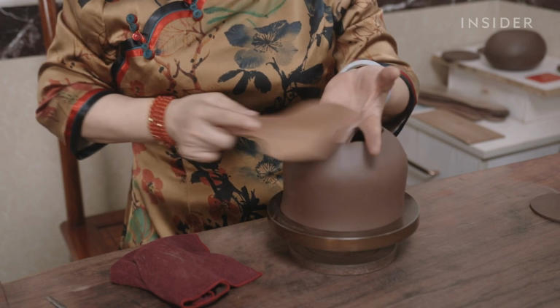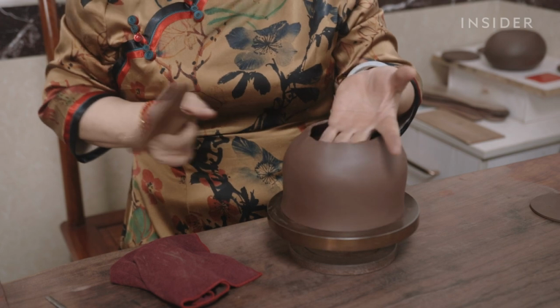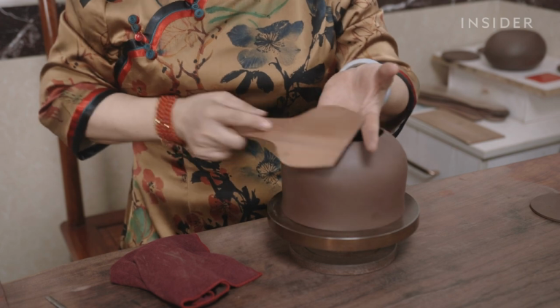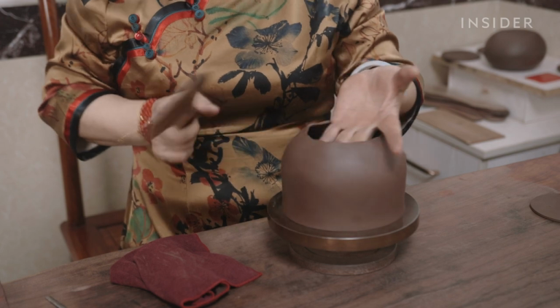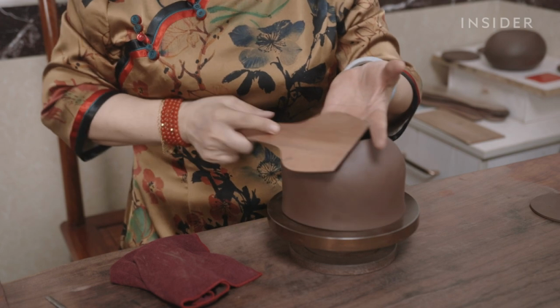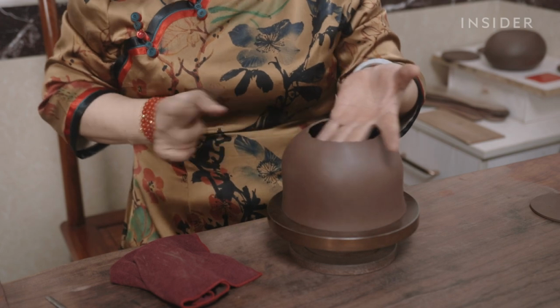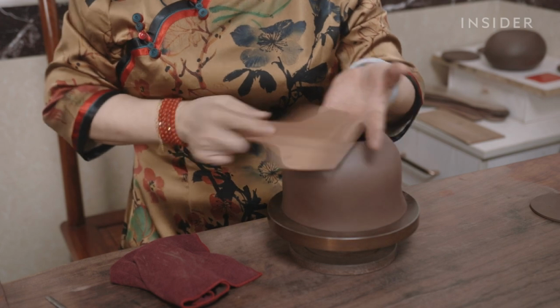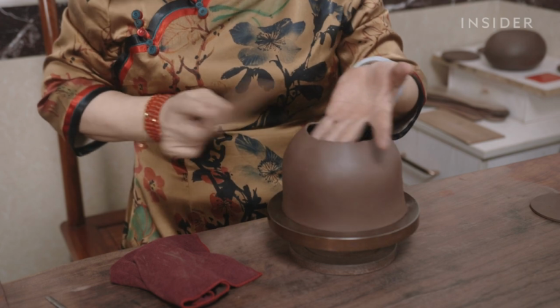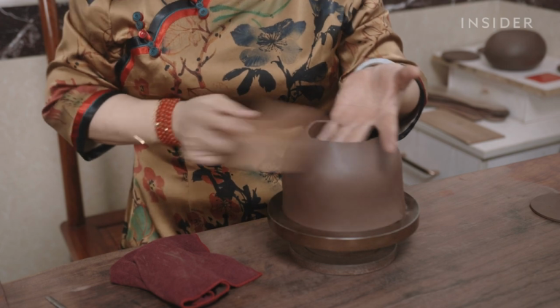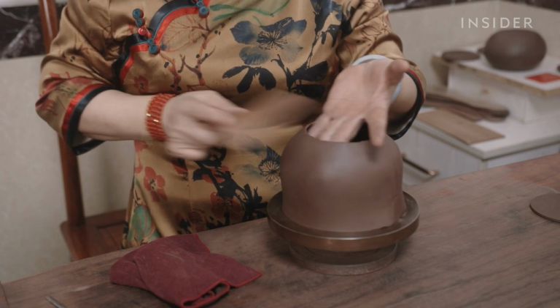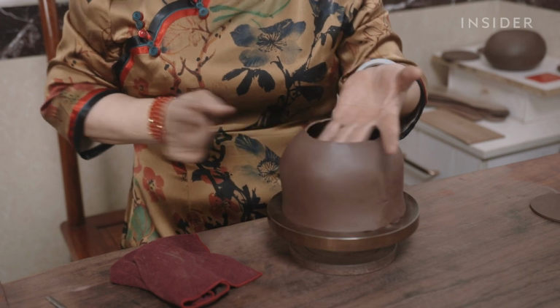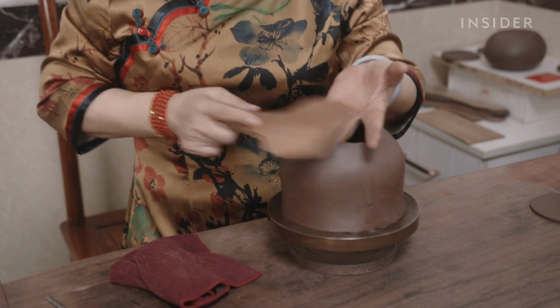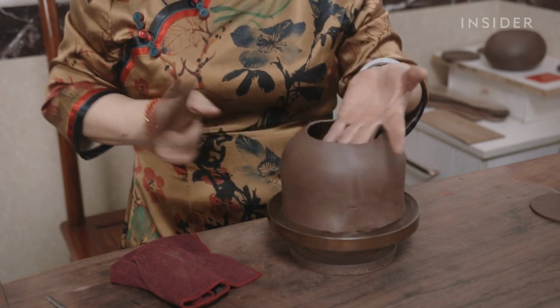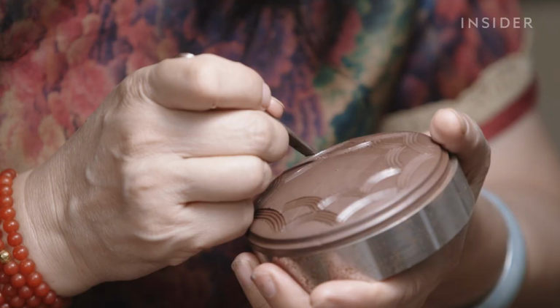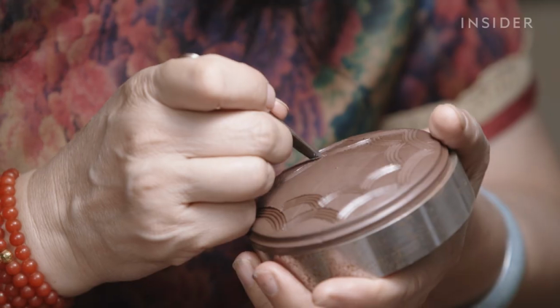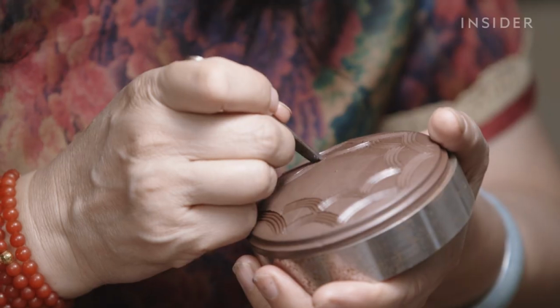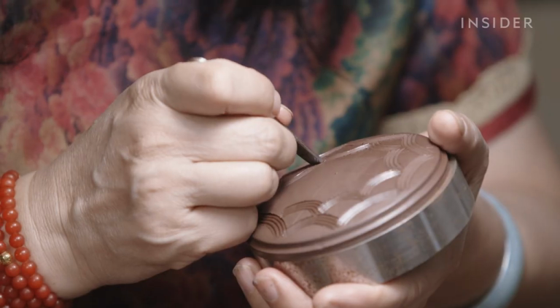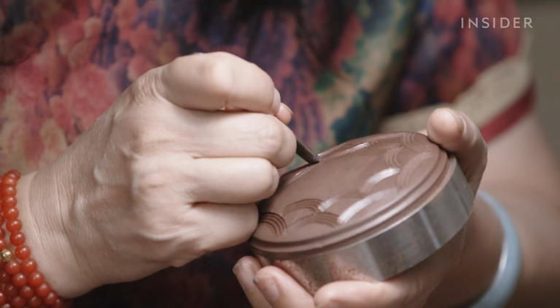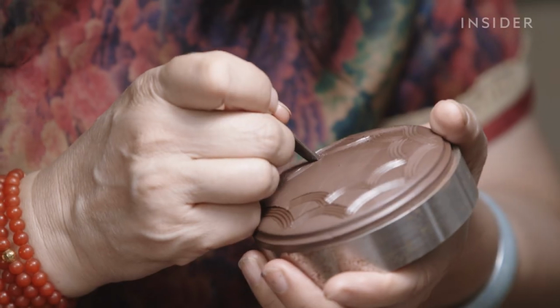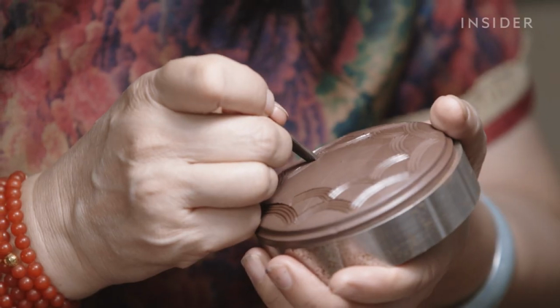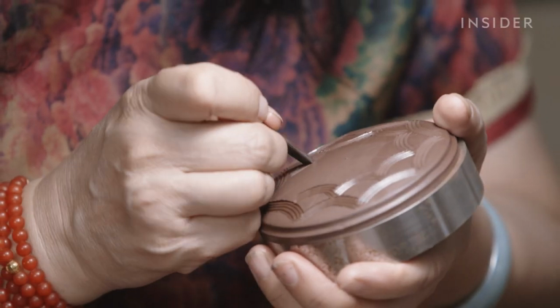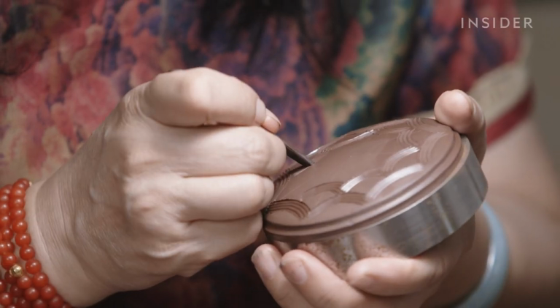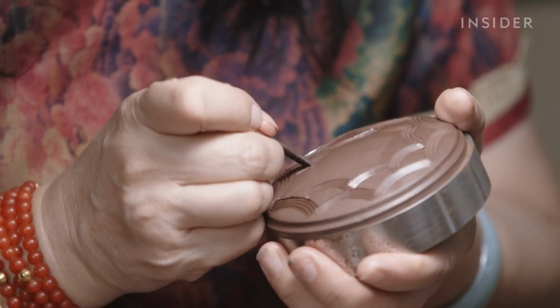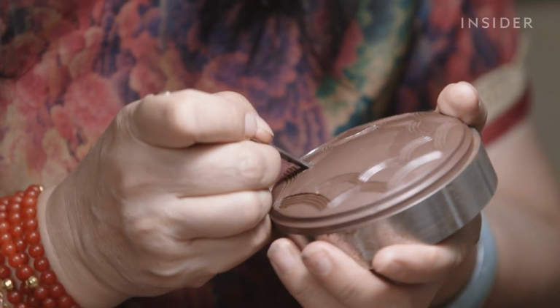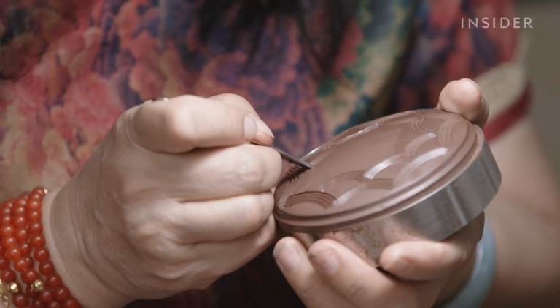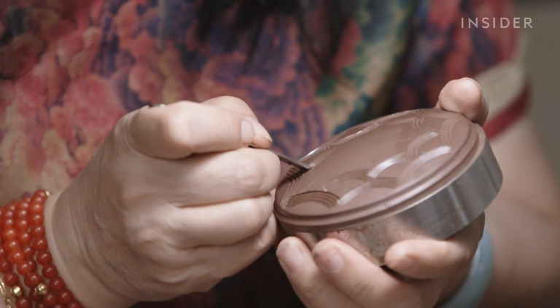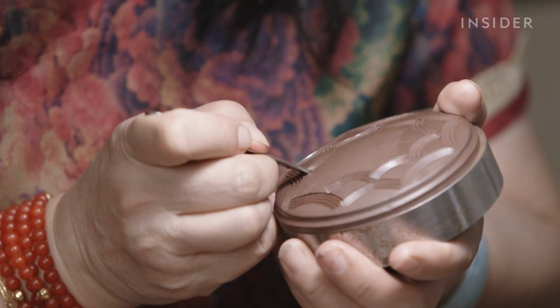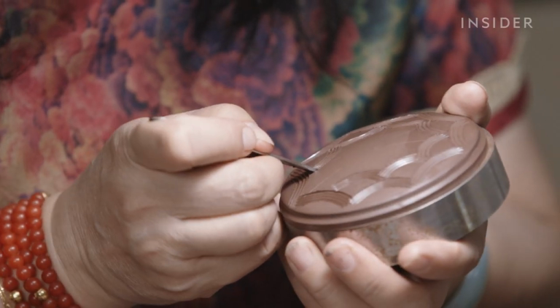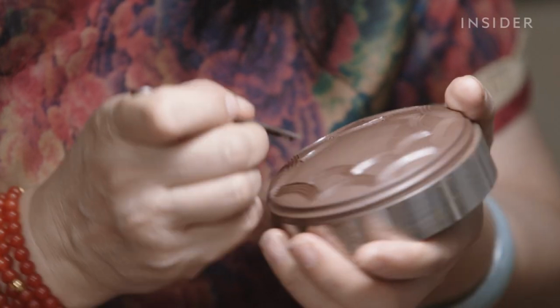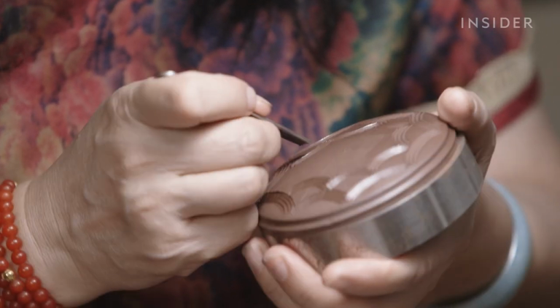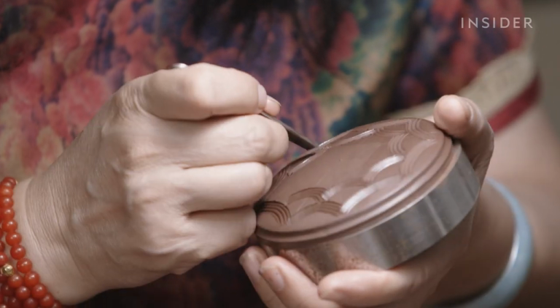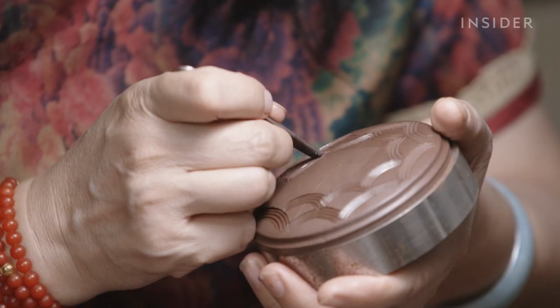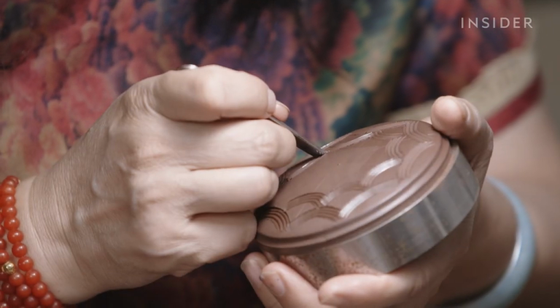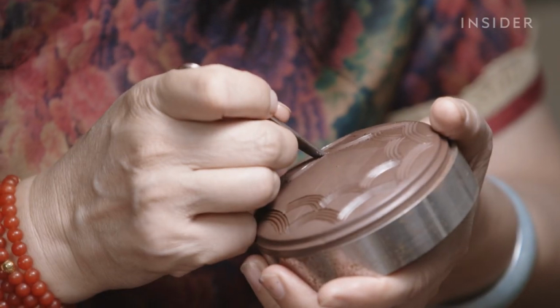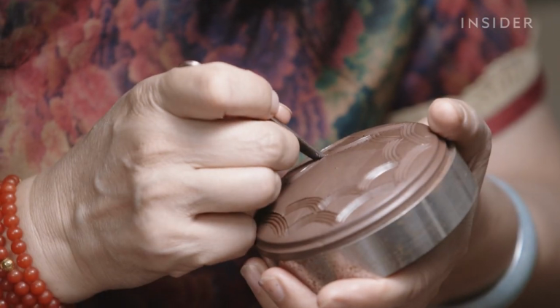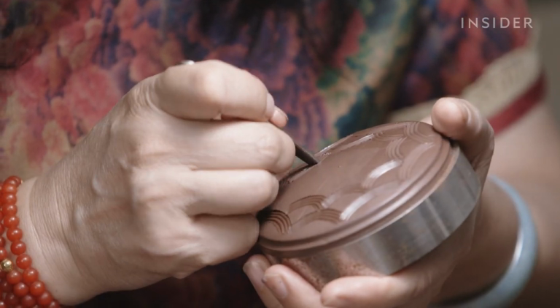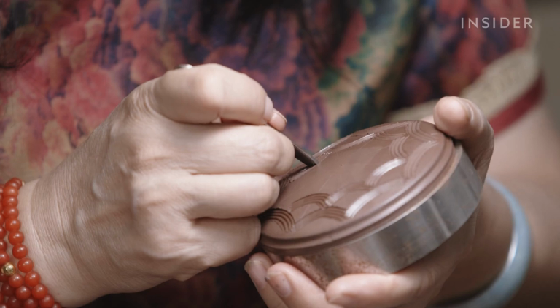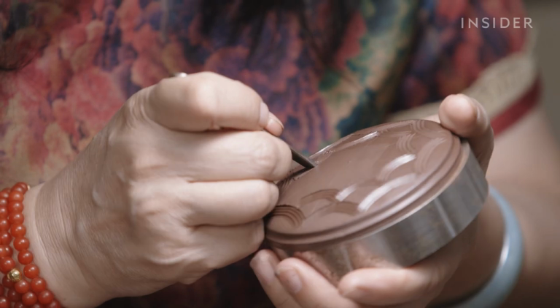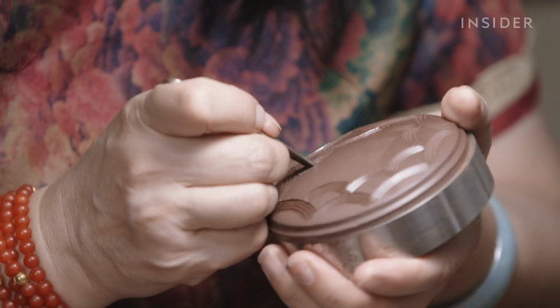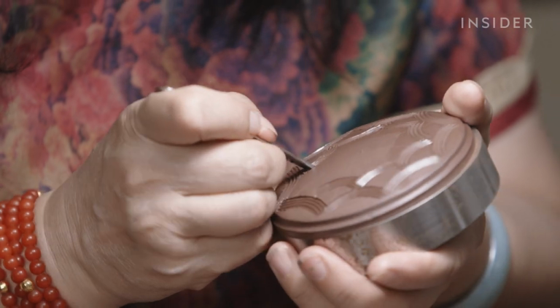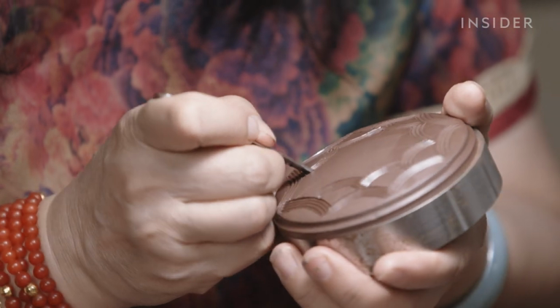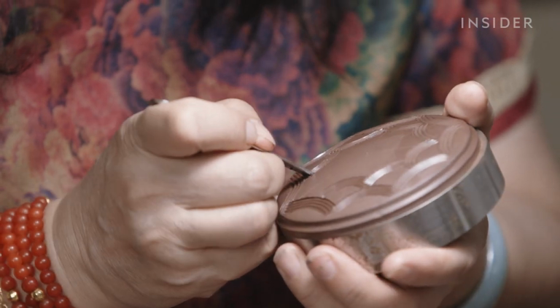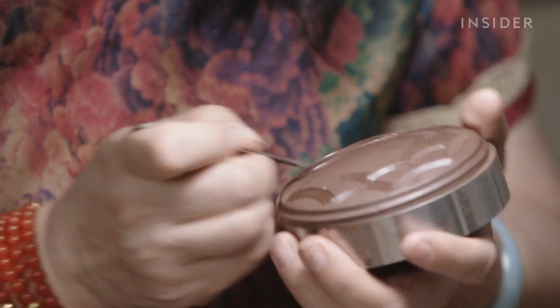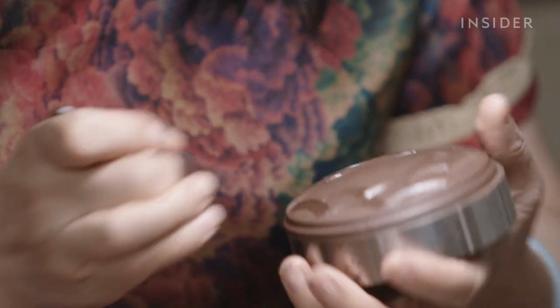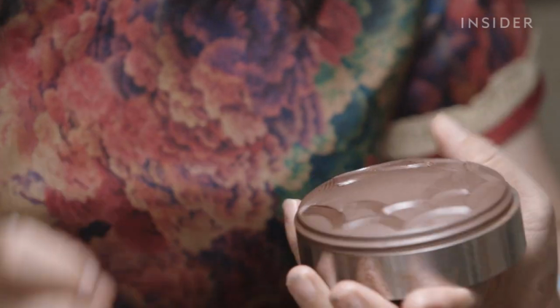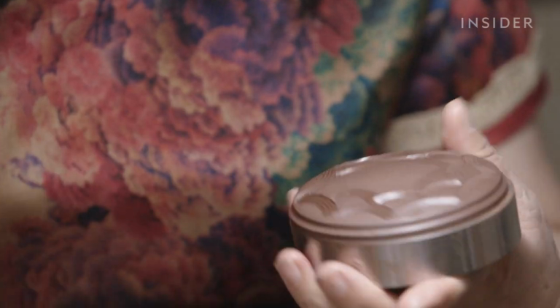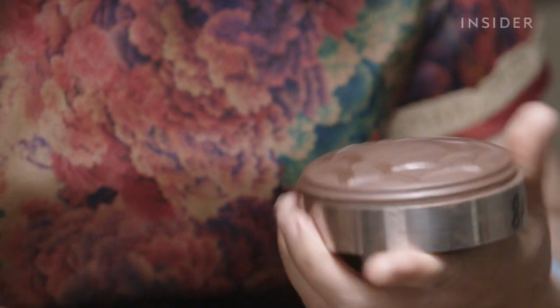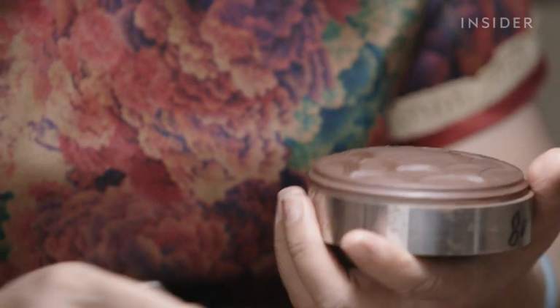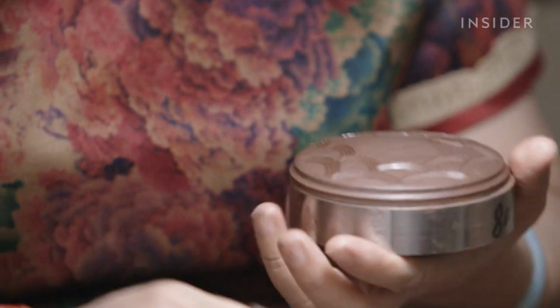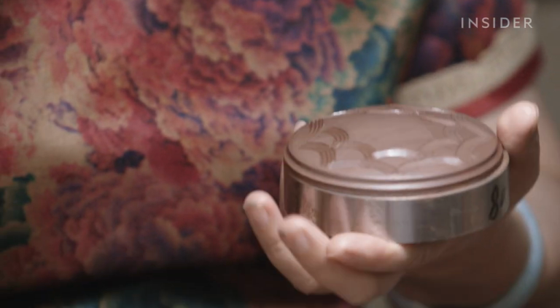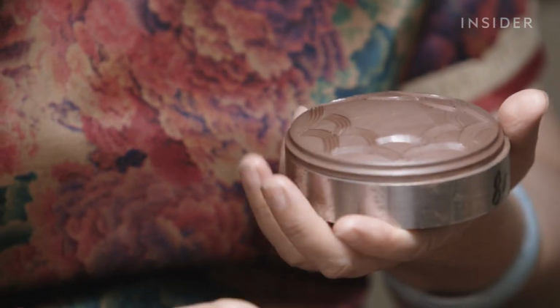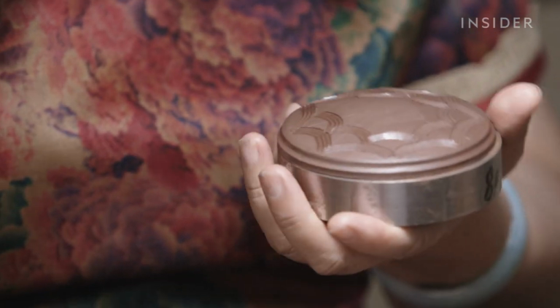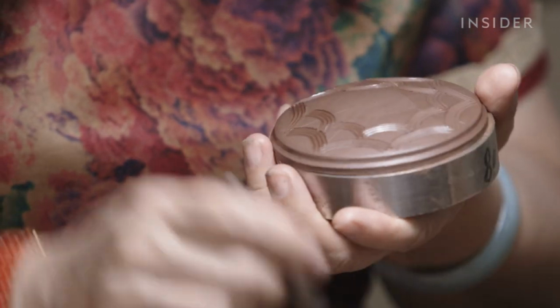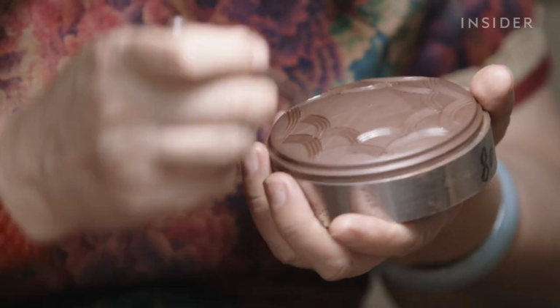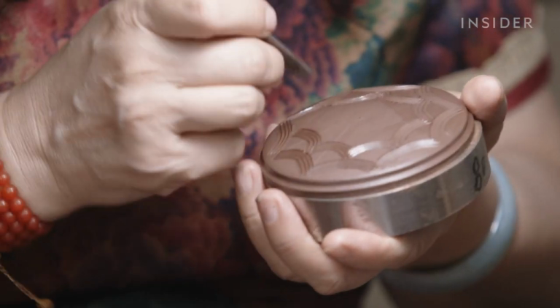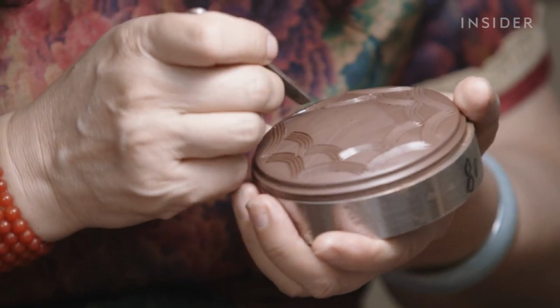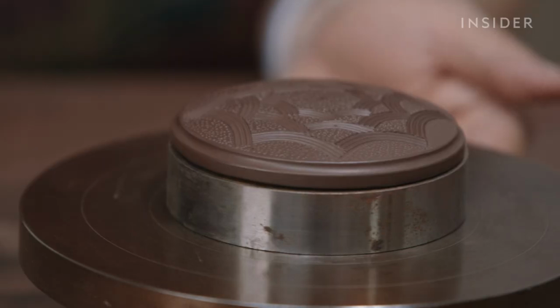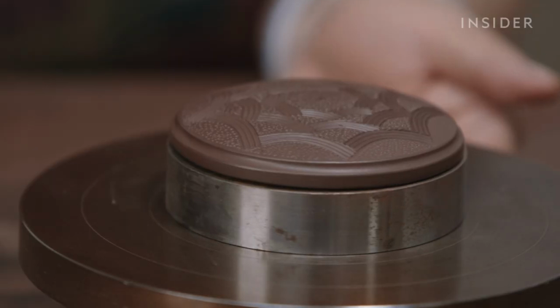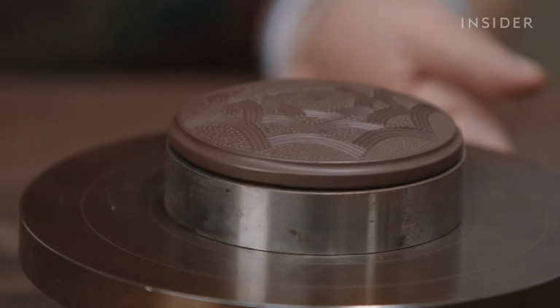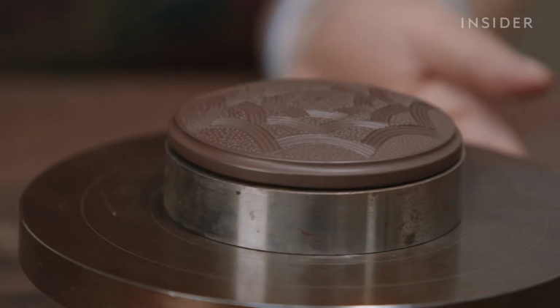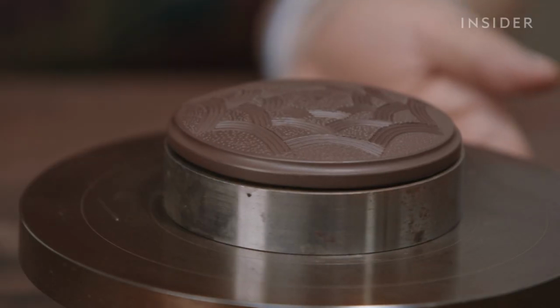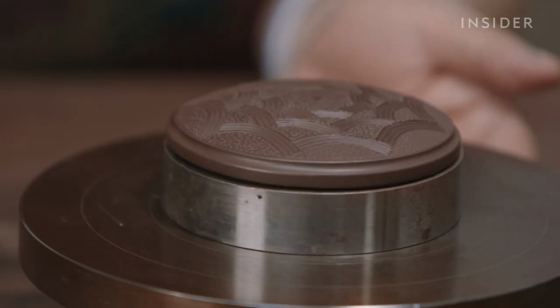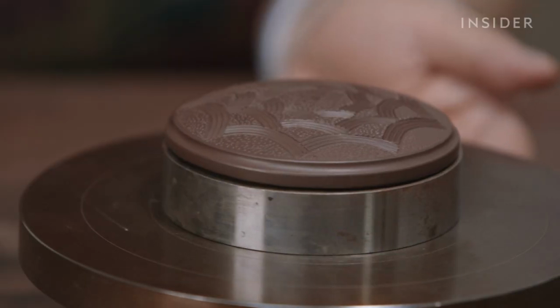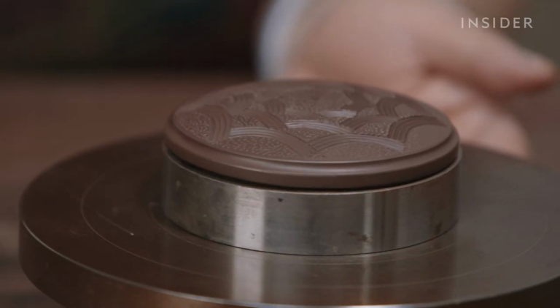For more intricate teapots, makers scratch patterns onto the hardened clay and attach extra decor, all of which can increase the final value.